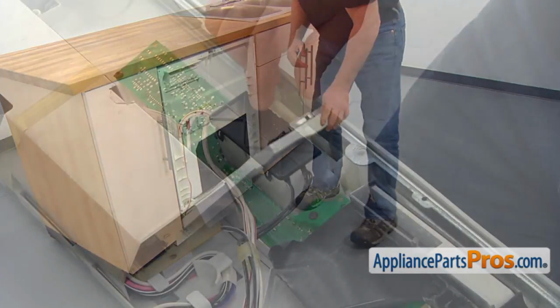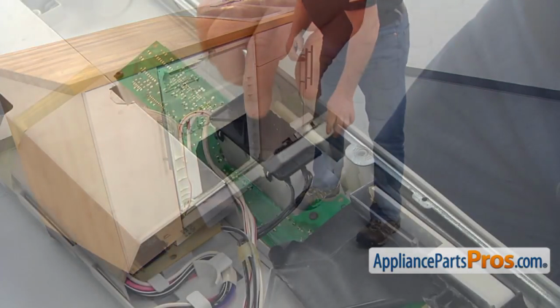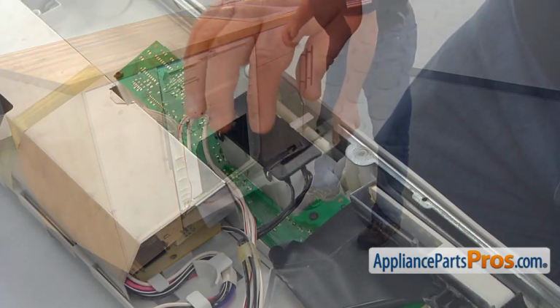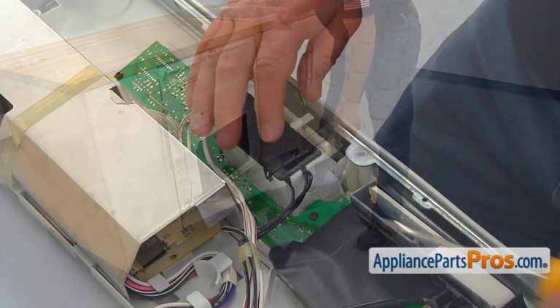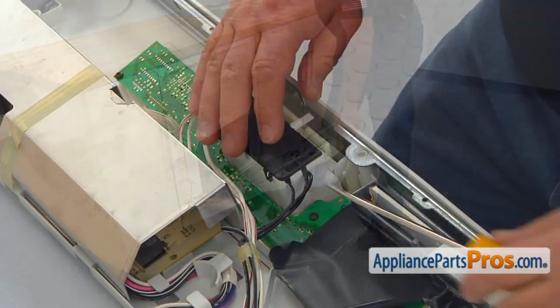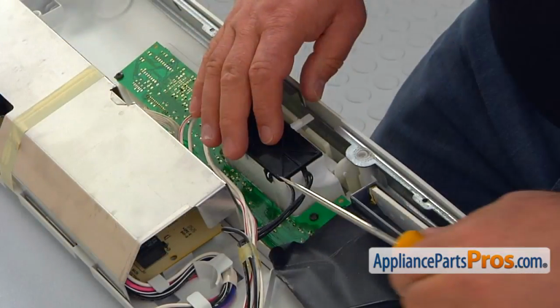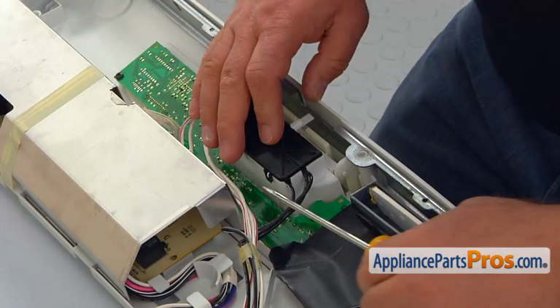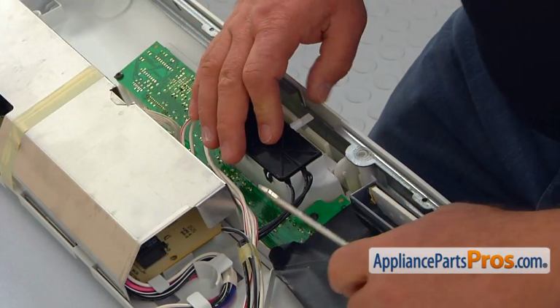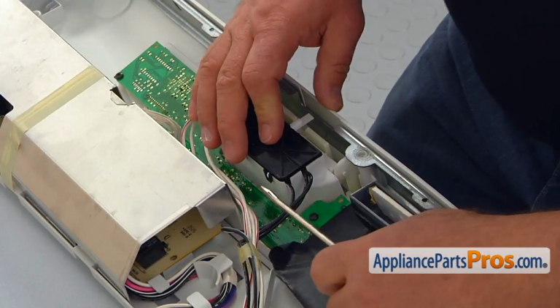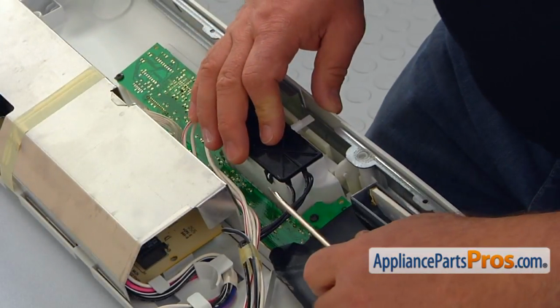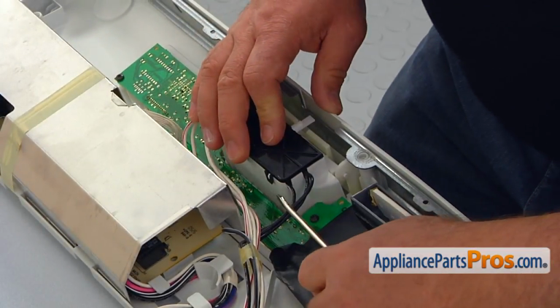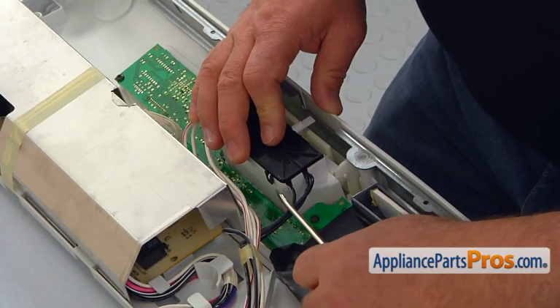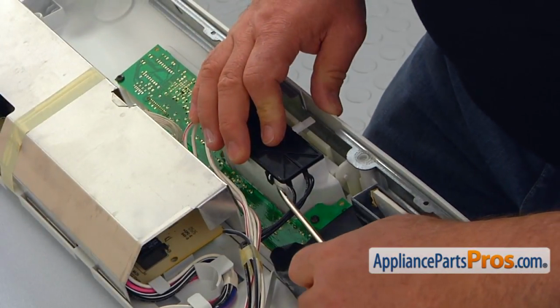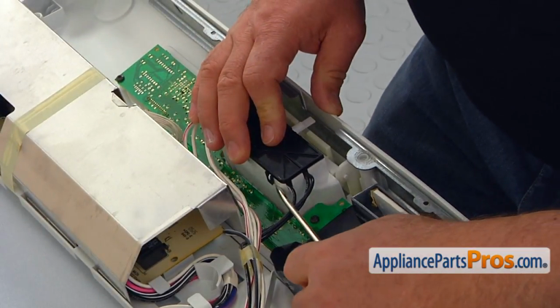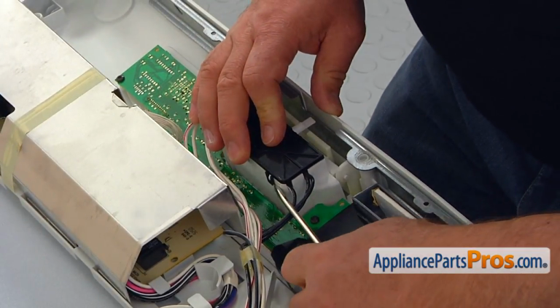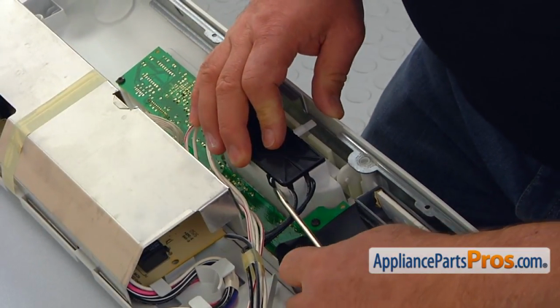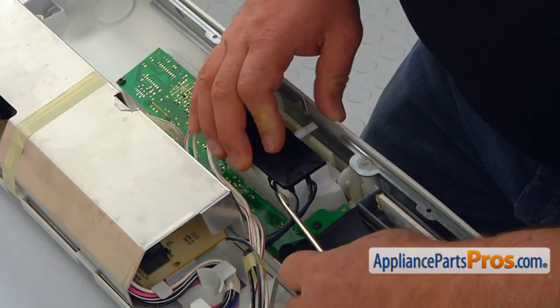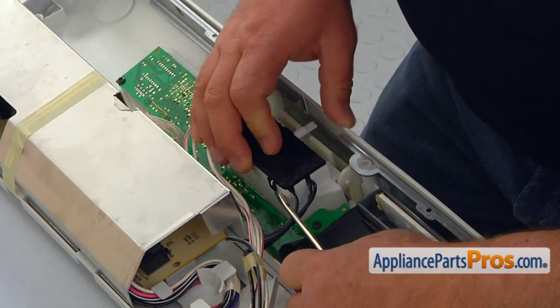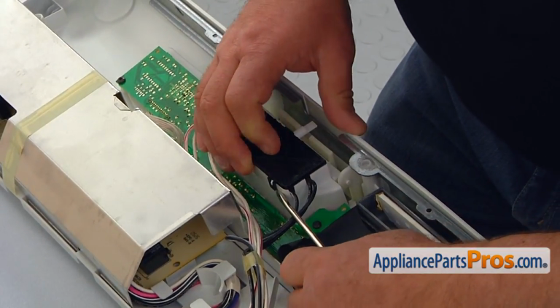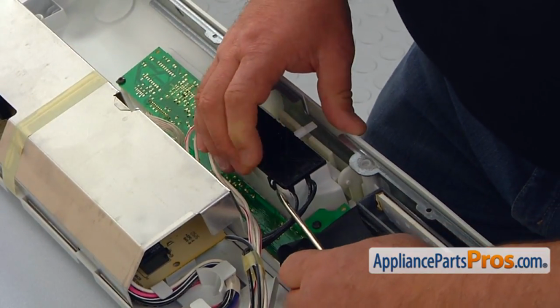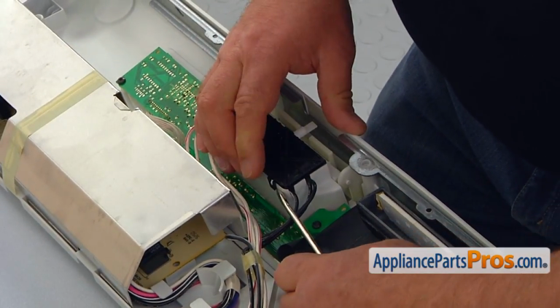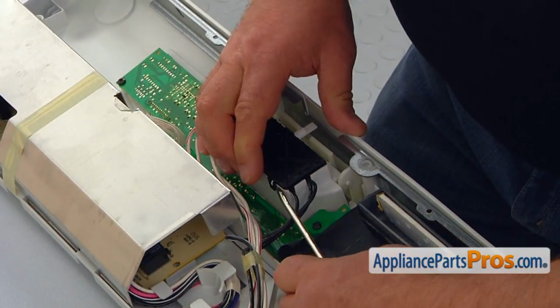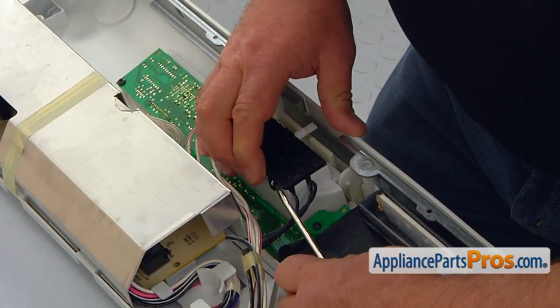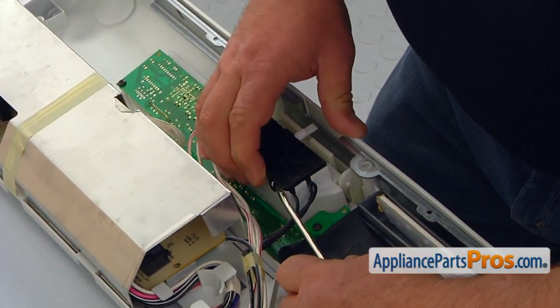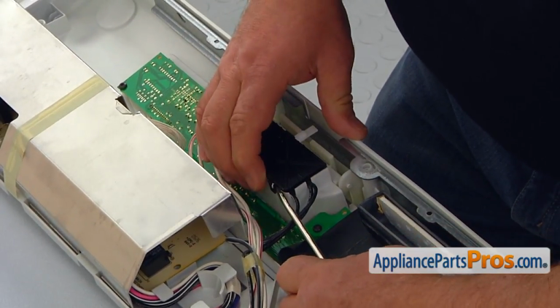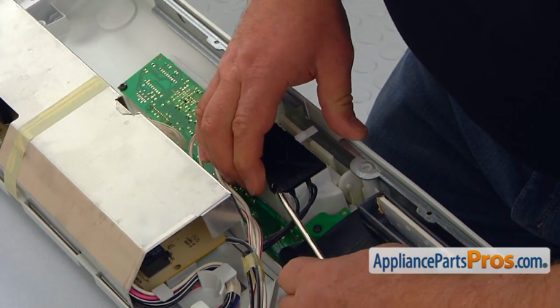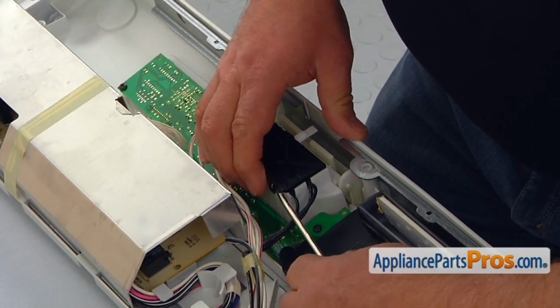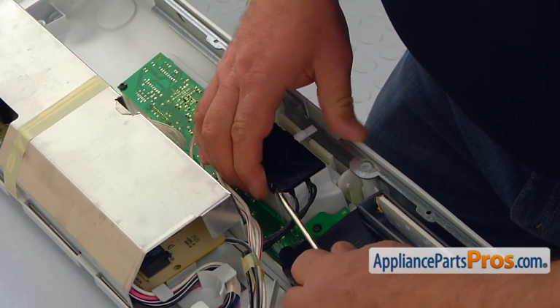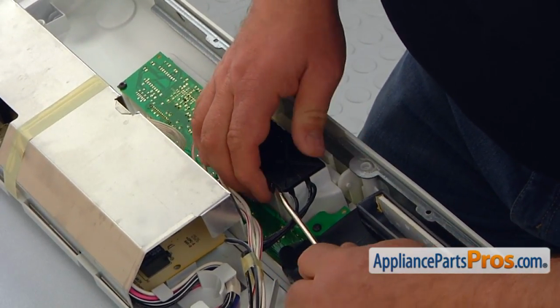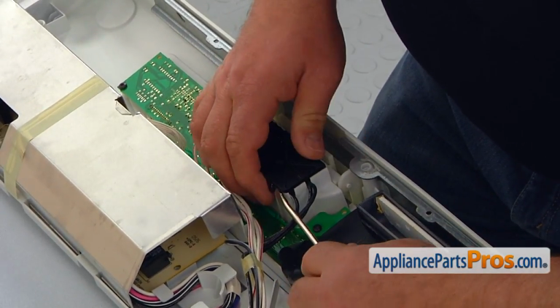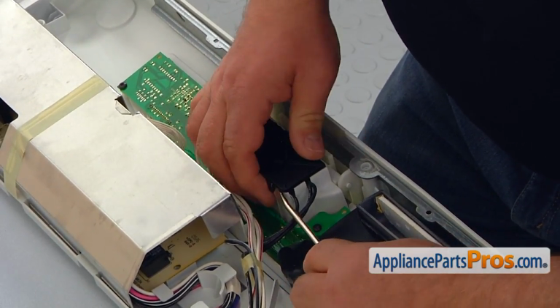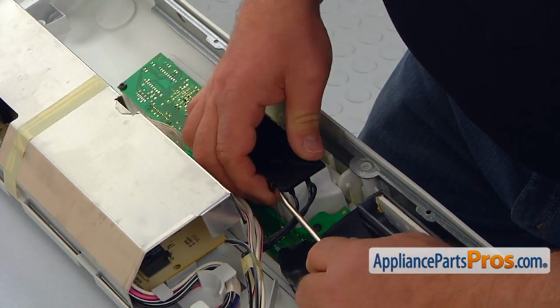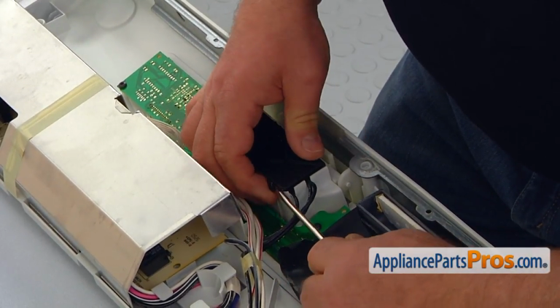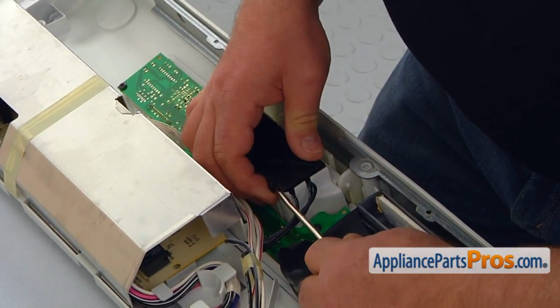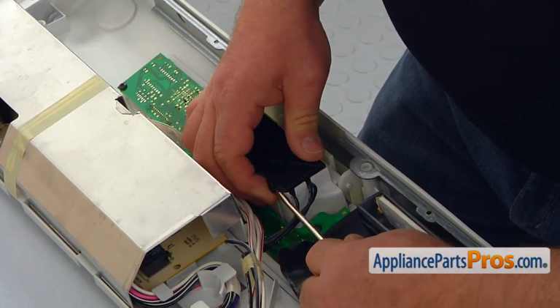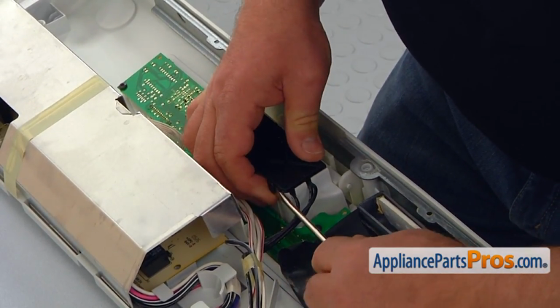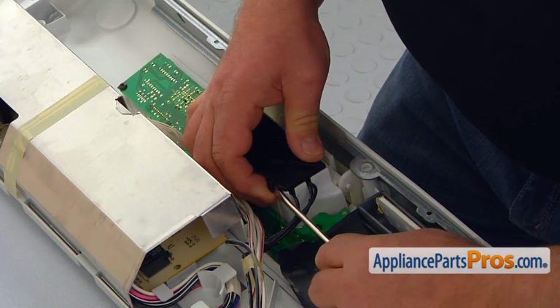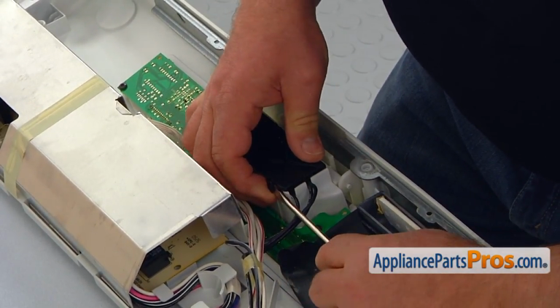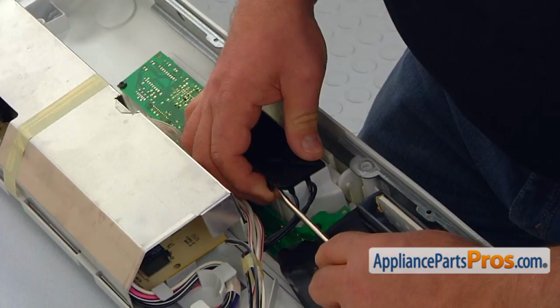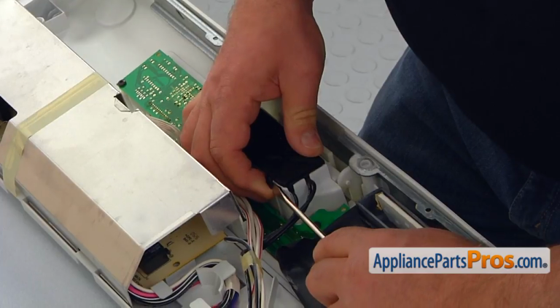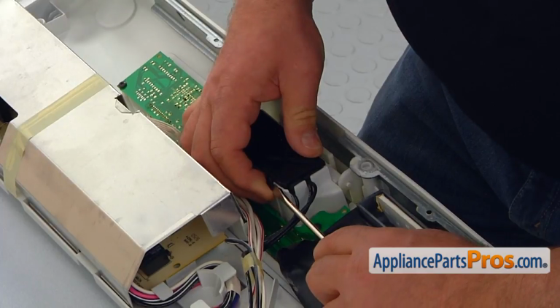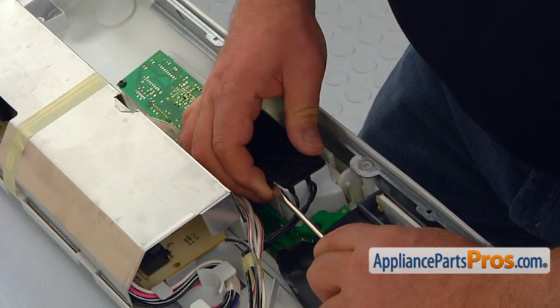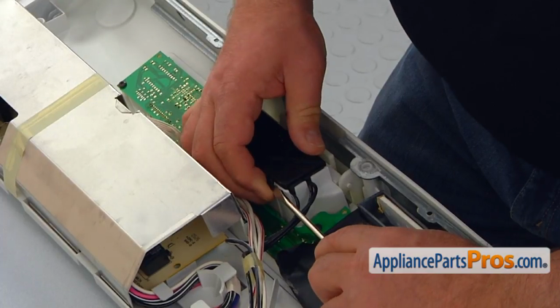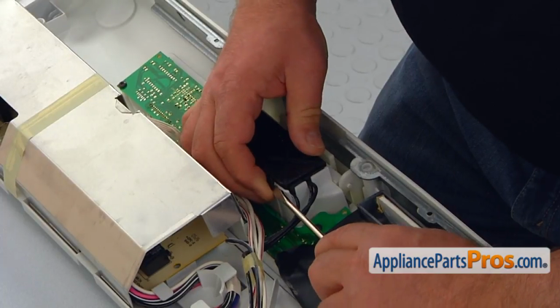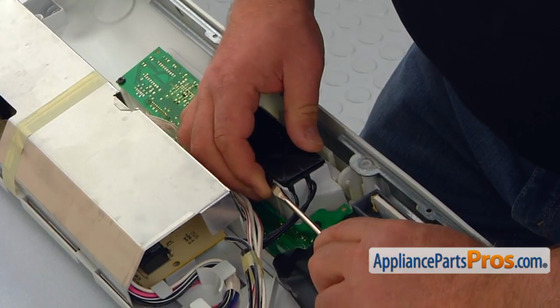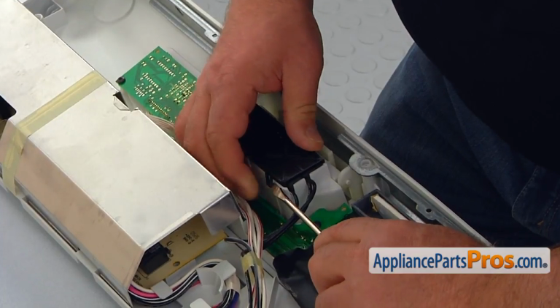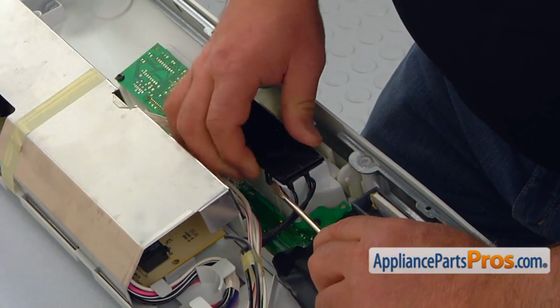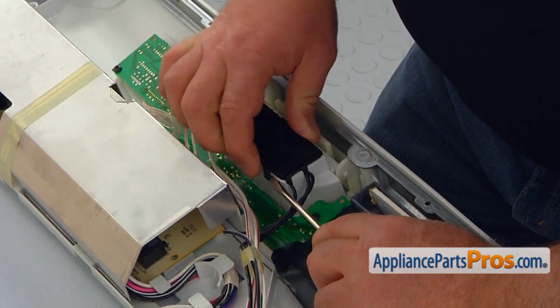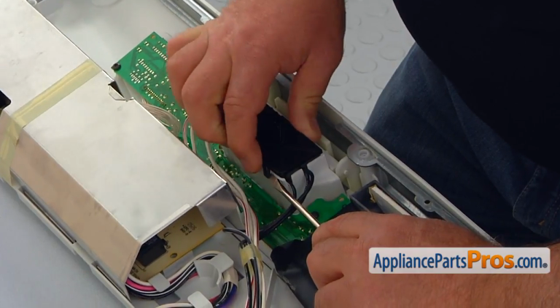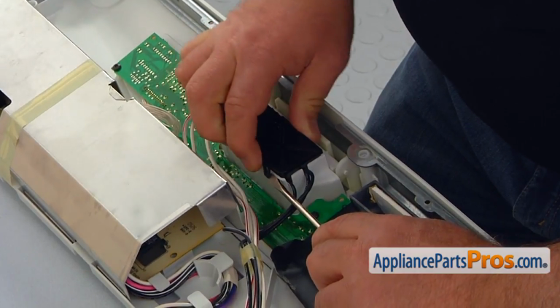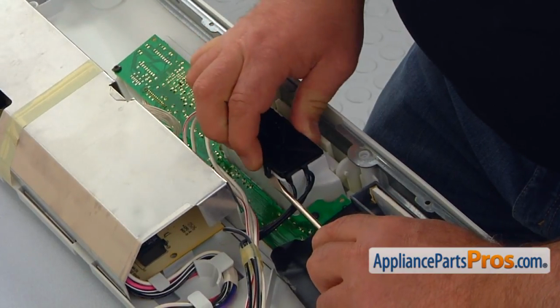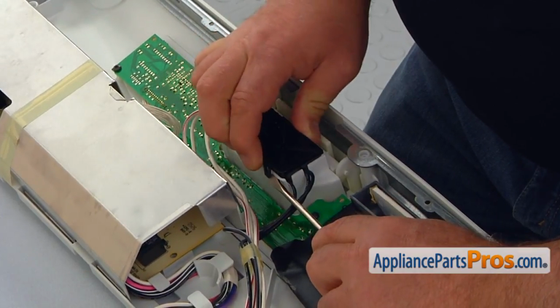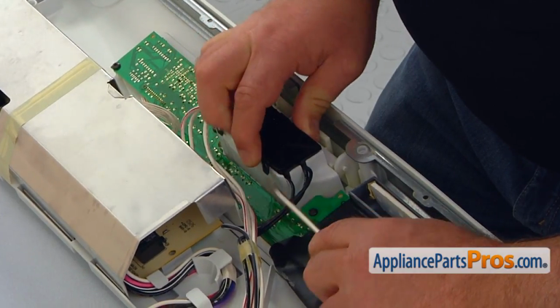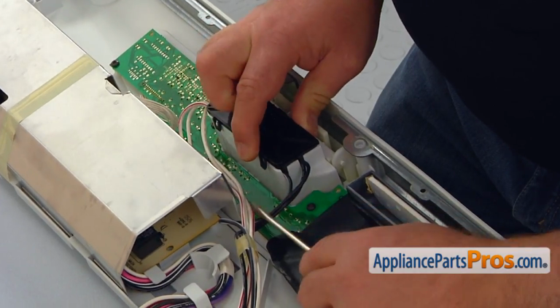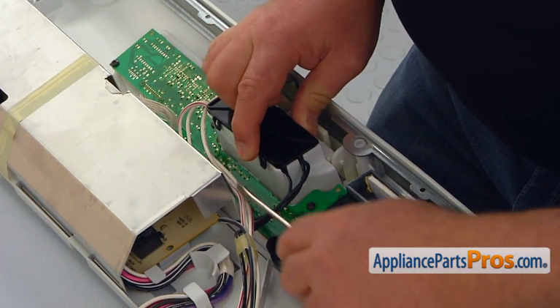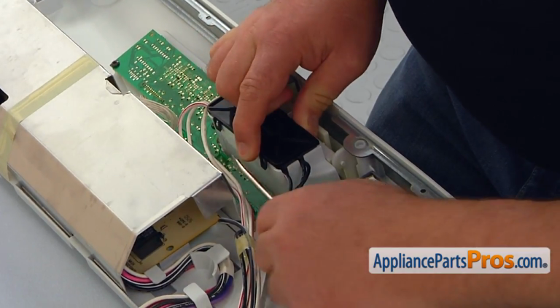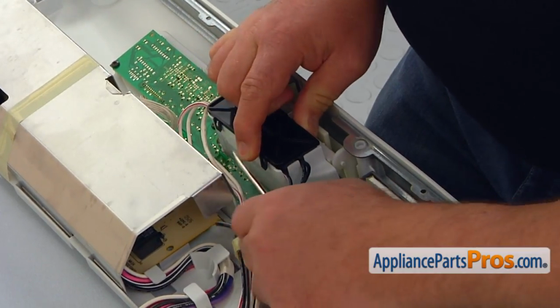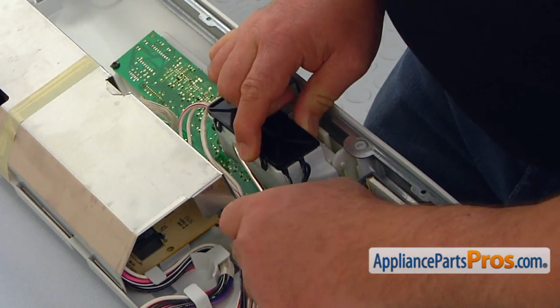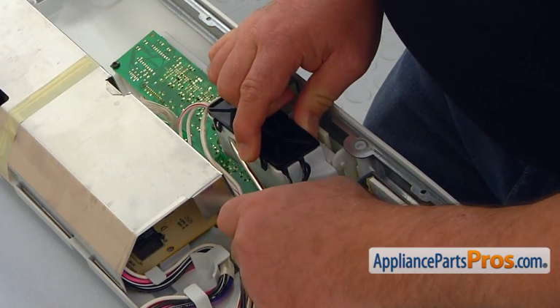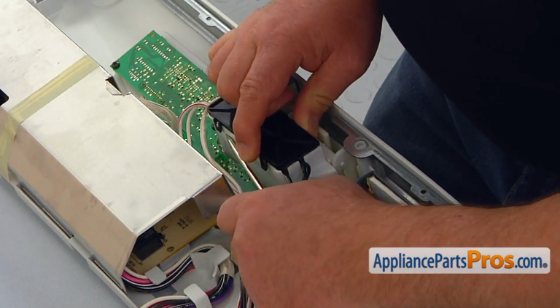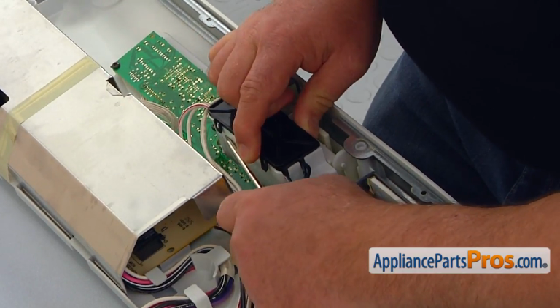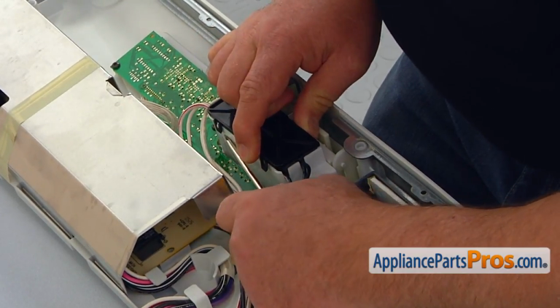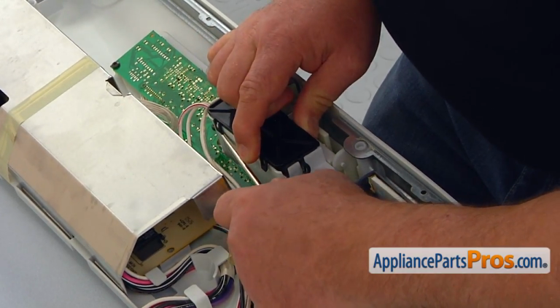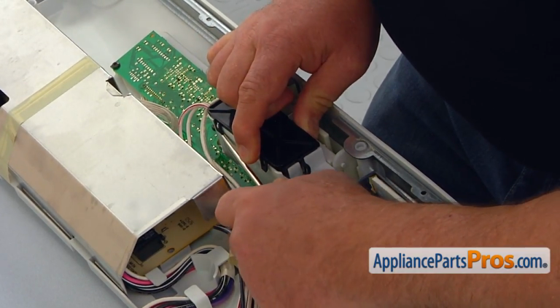Using the flat blade screwdriver, carefully — not to break the tabs — lift them up and remove the interlock switch cover.